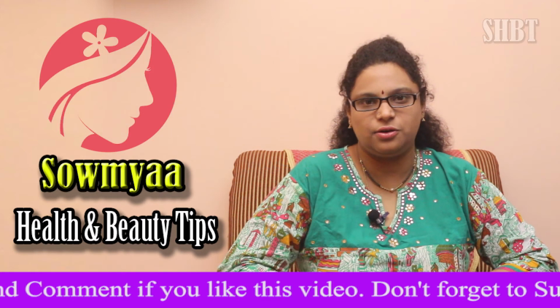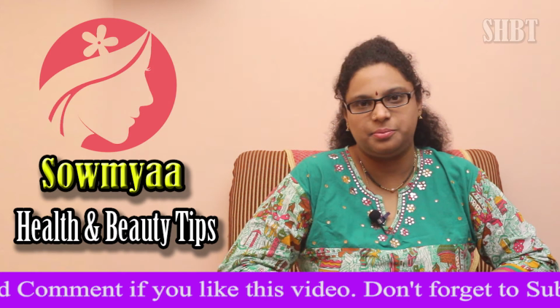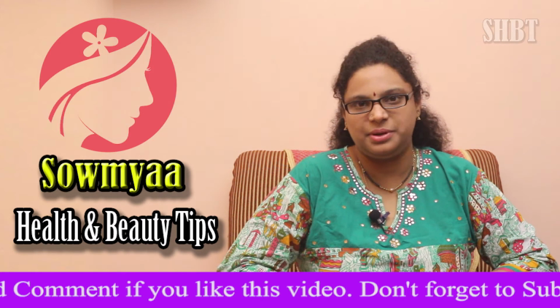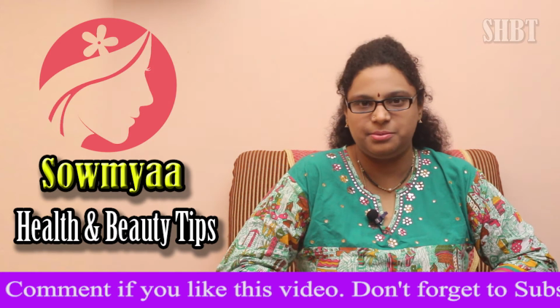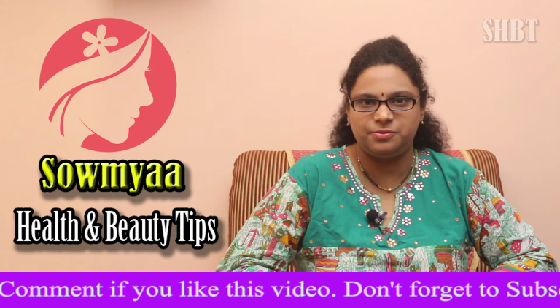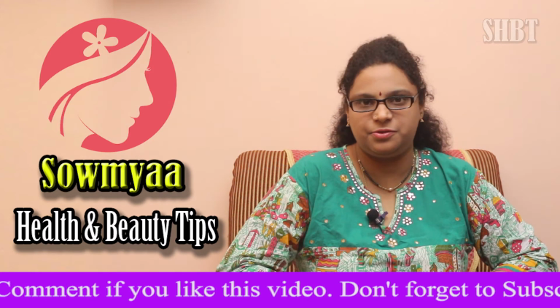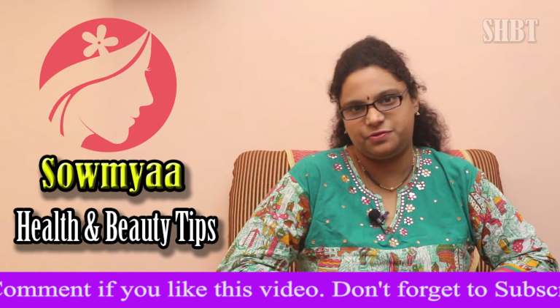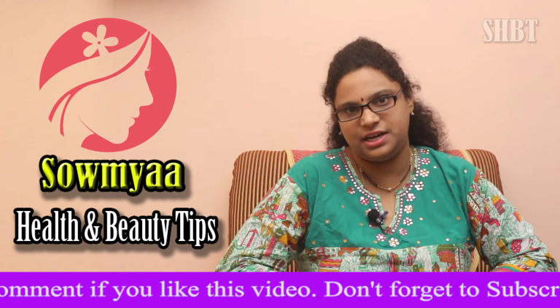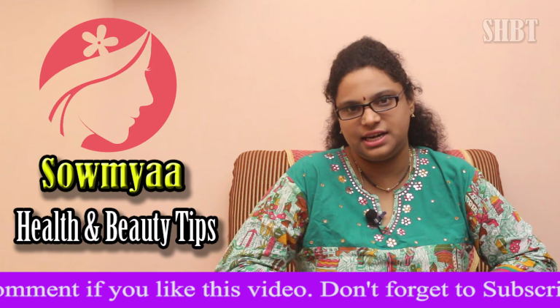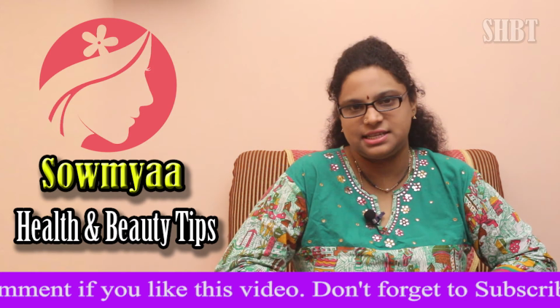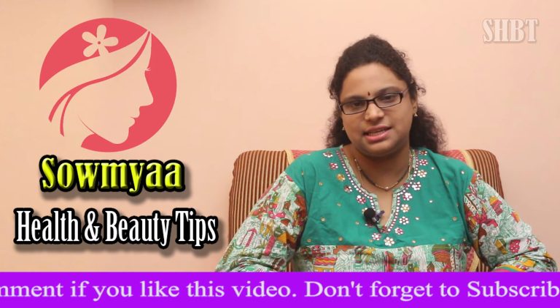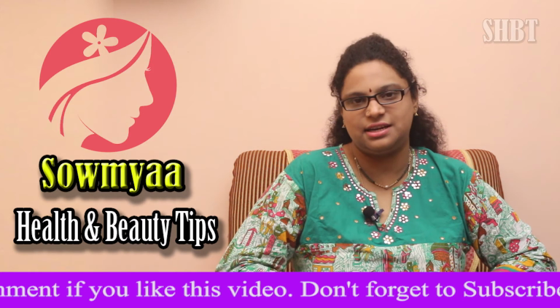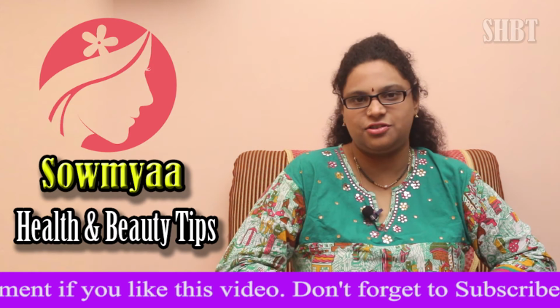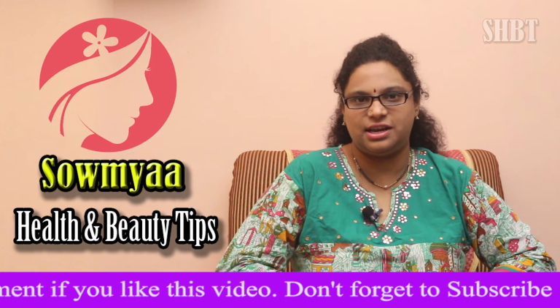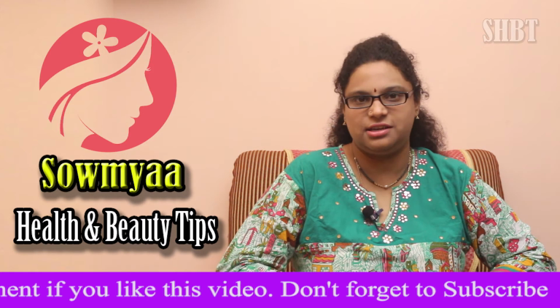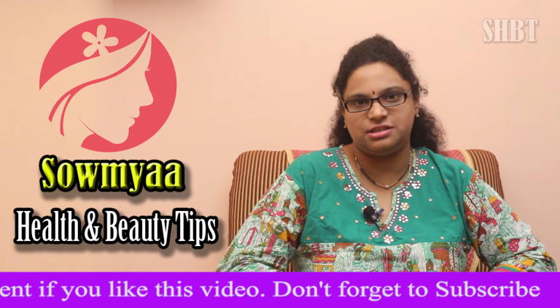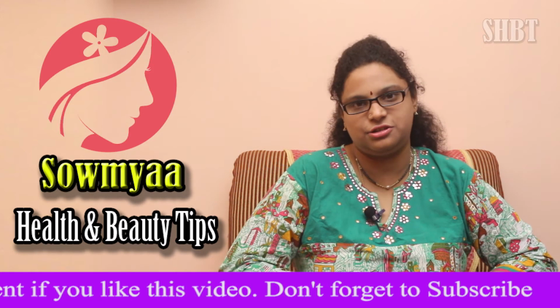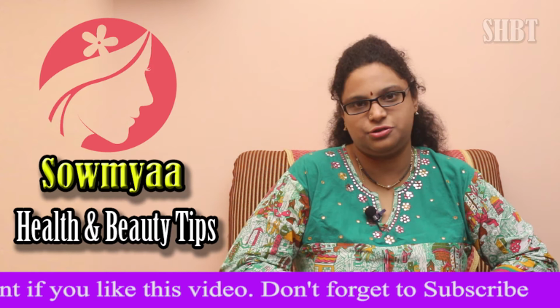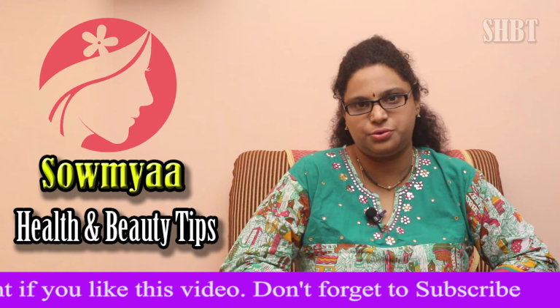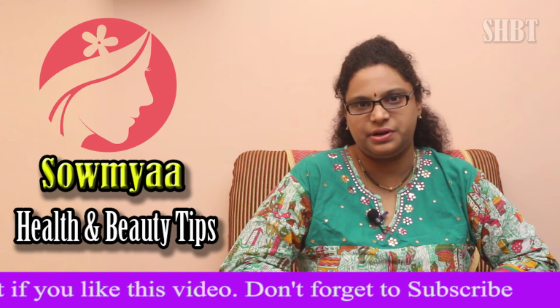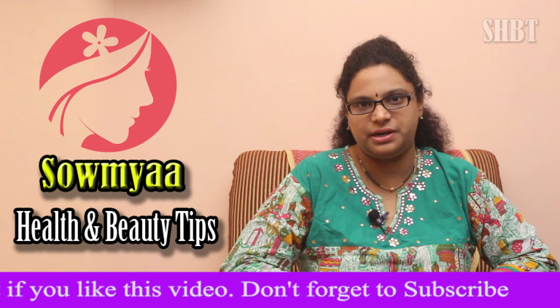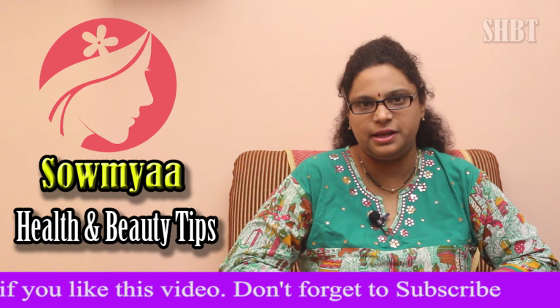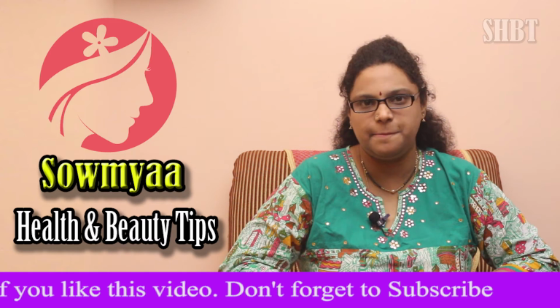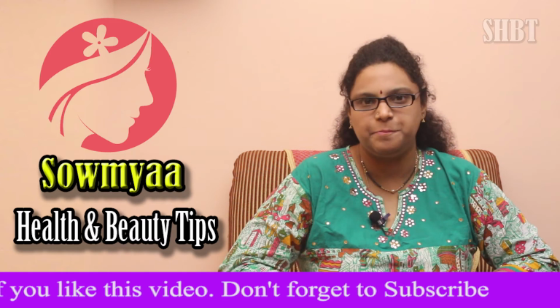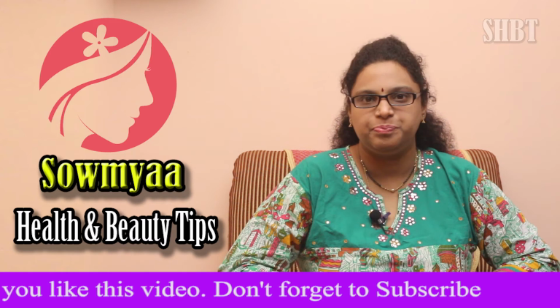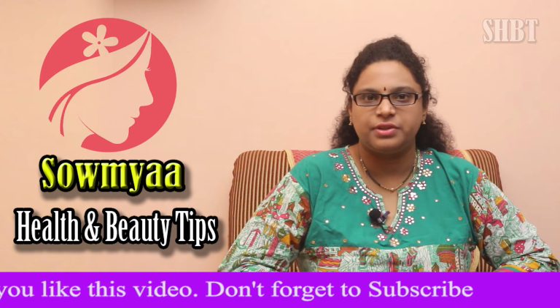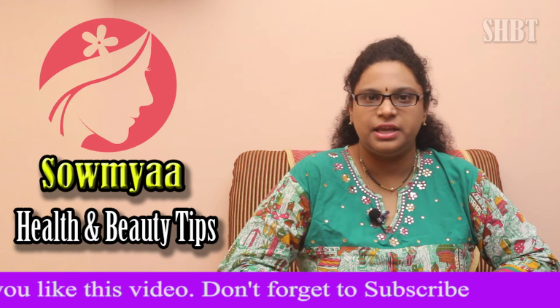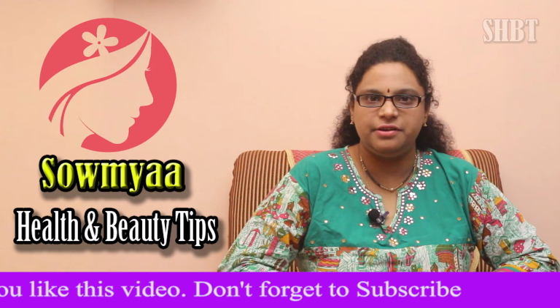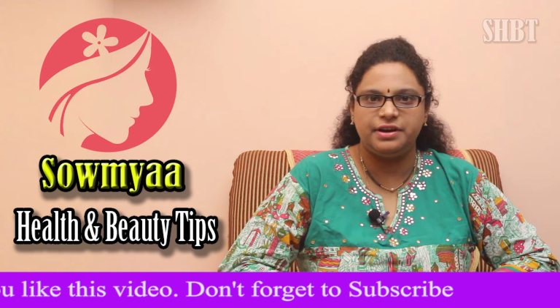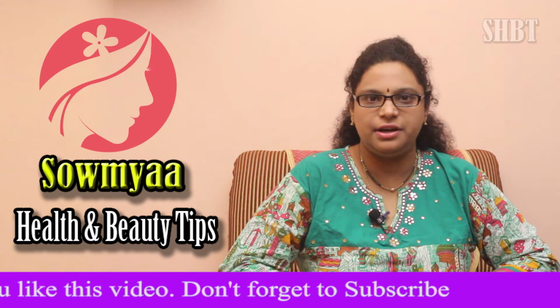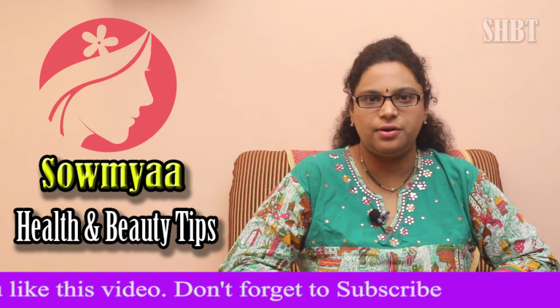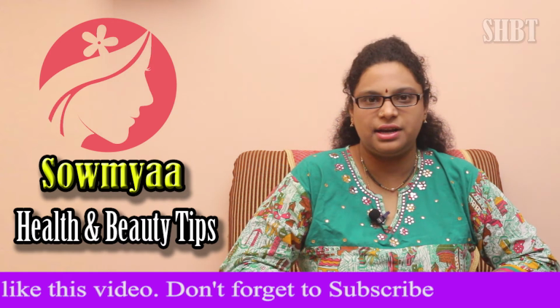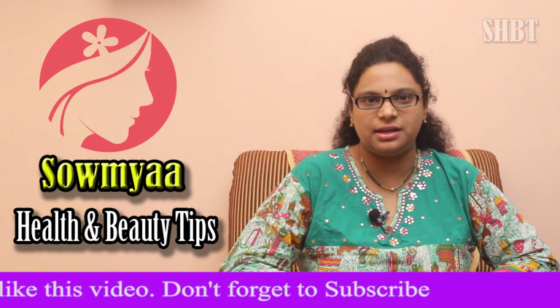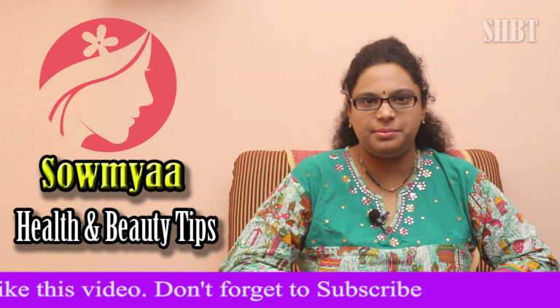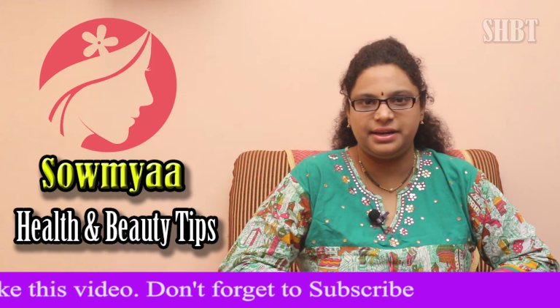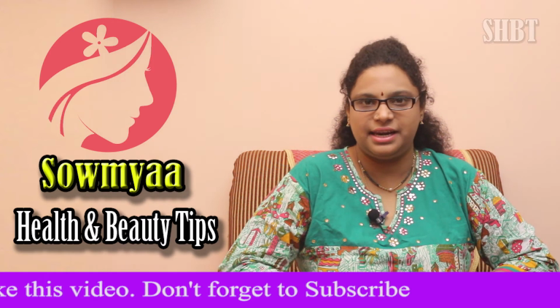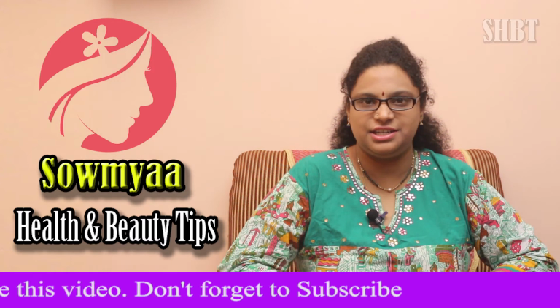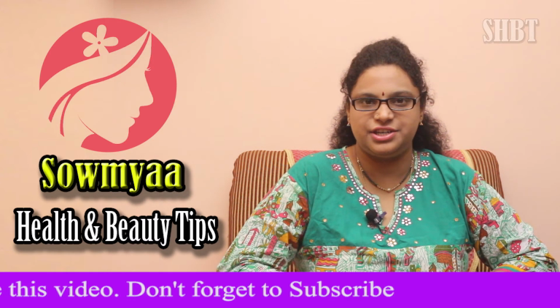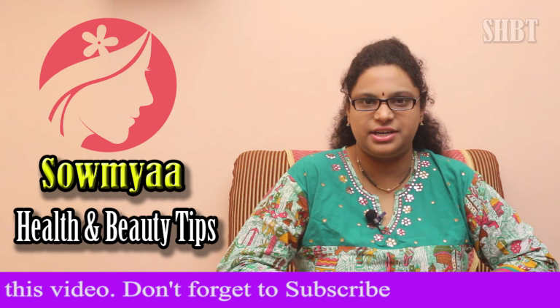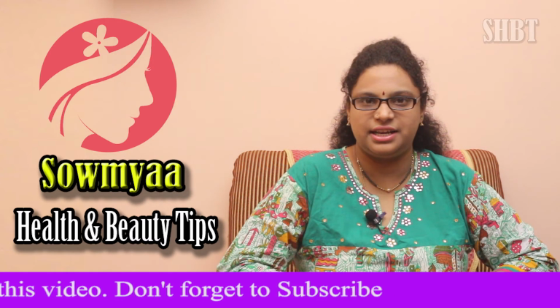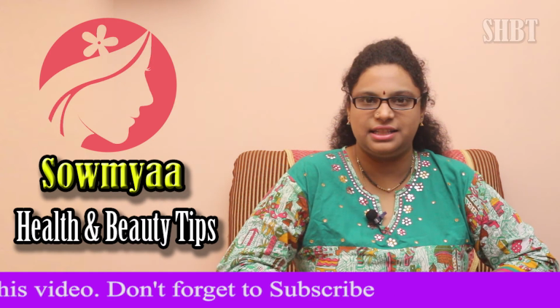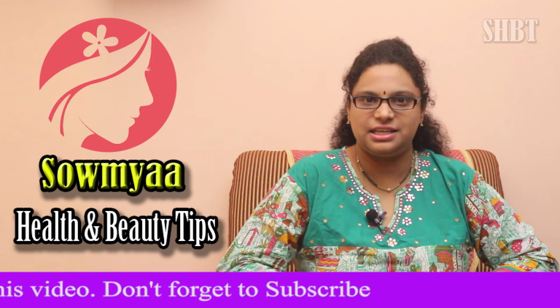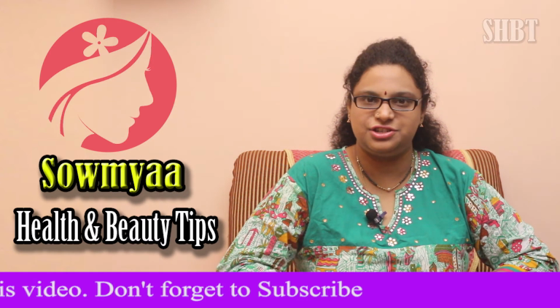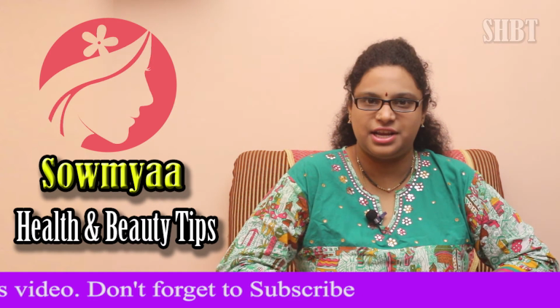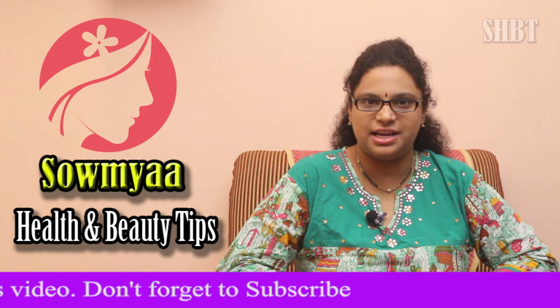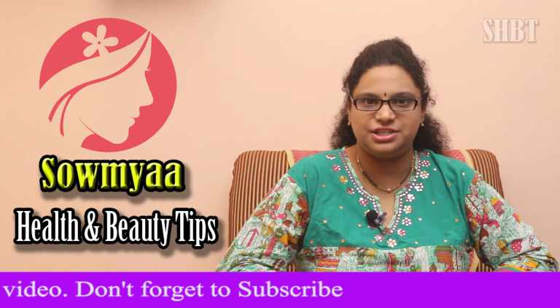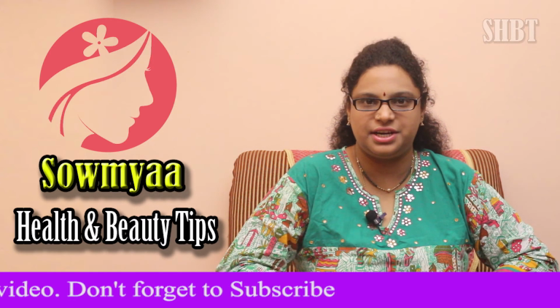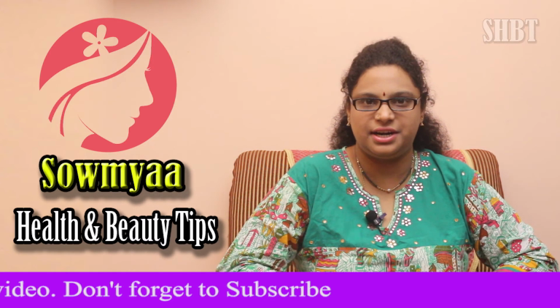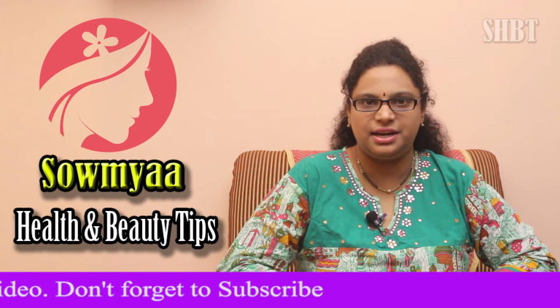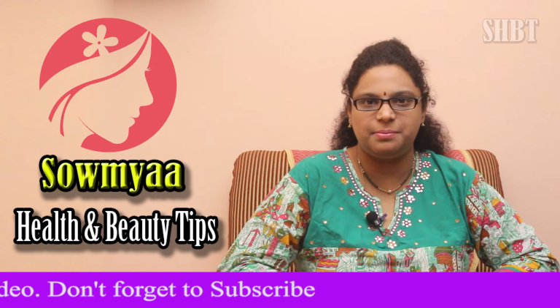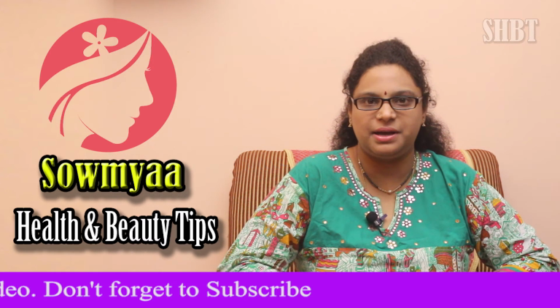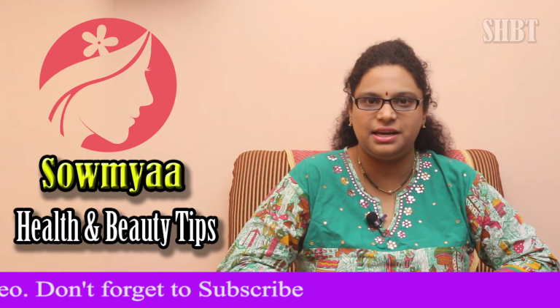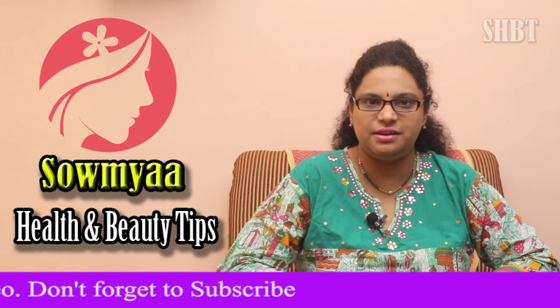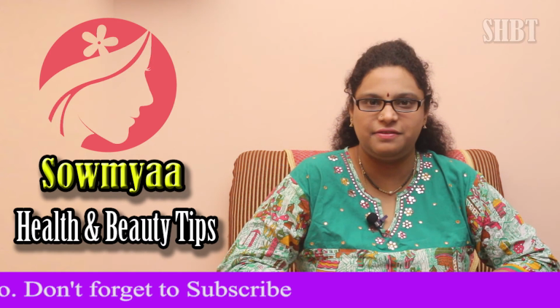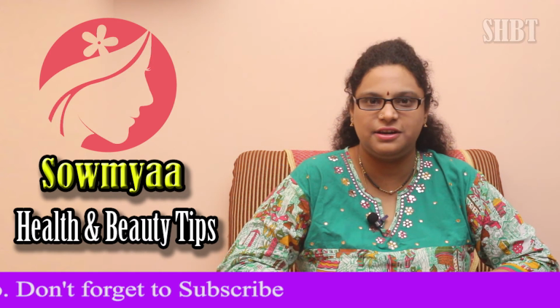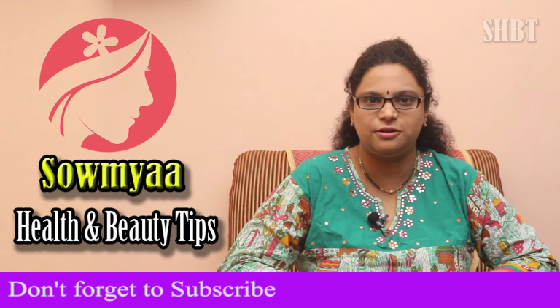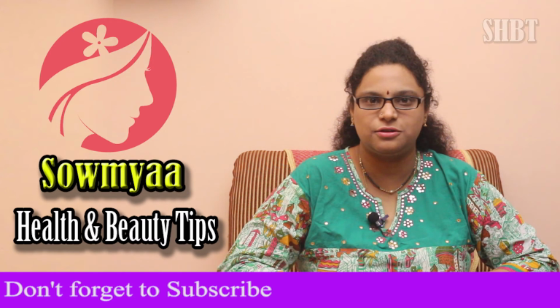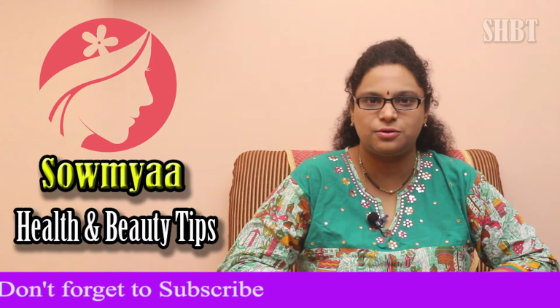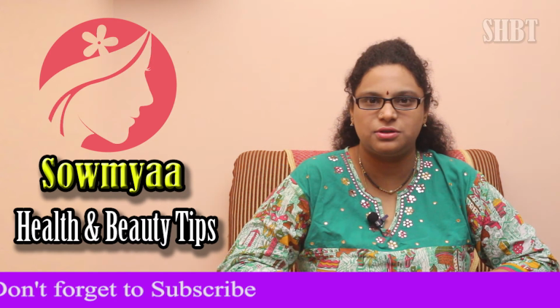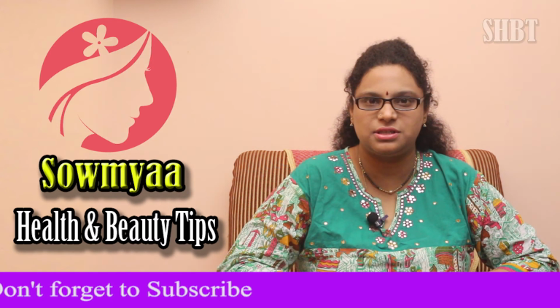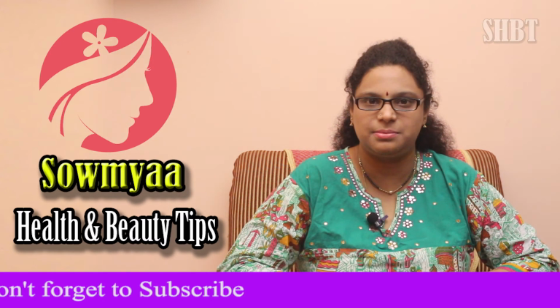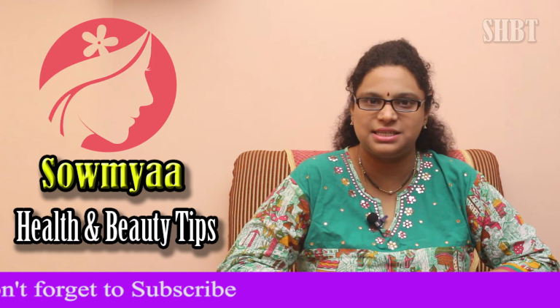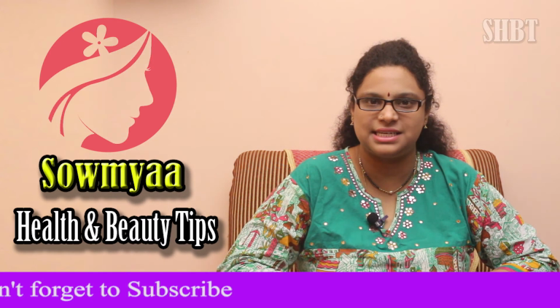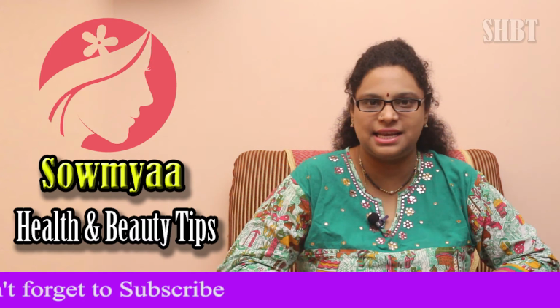If you enjoyed this video, subscribe to our channel.